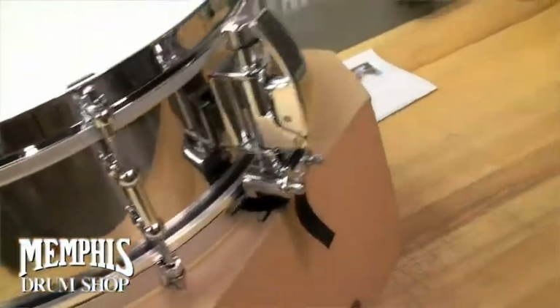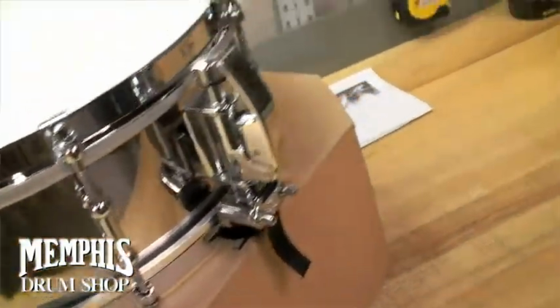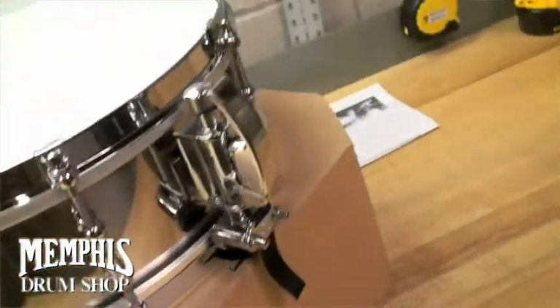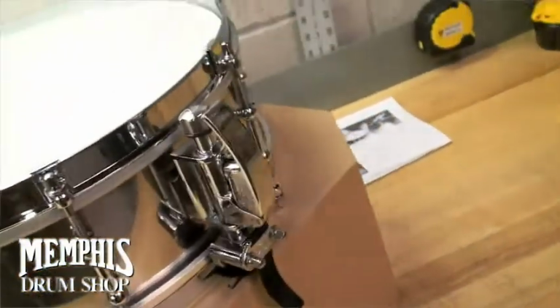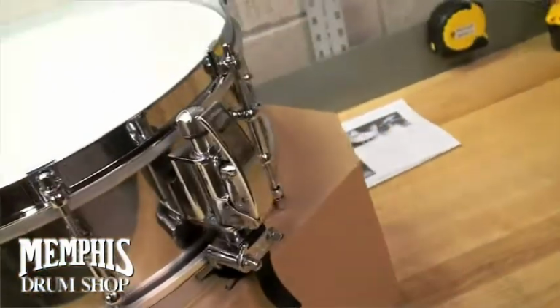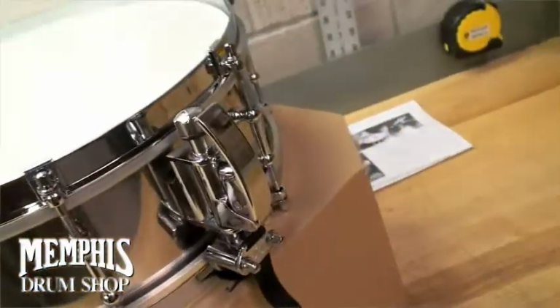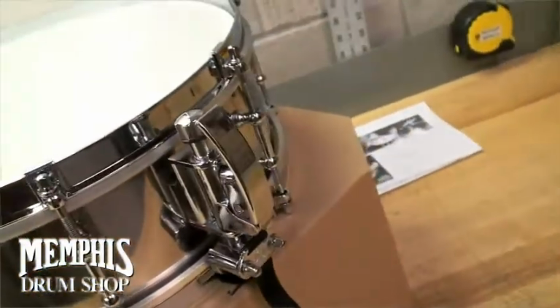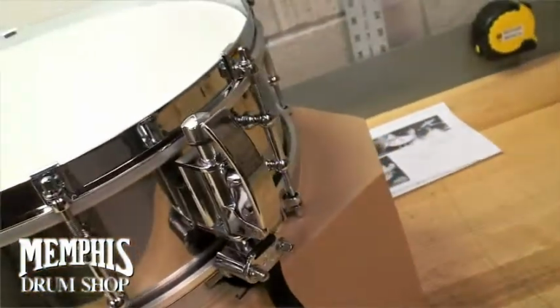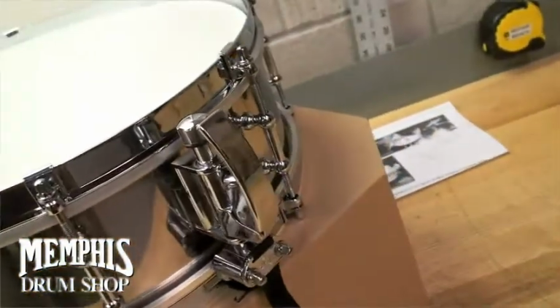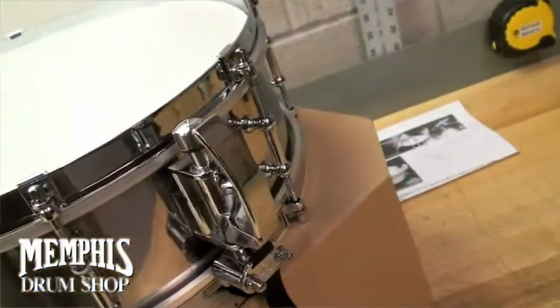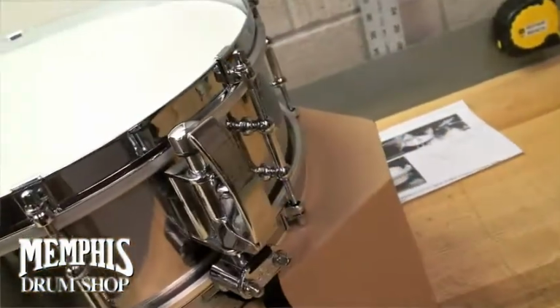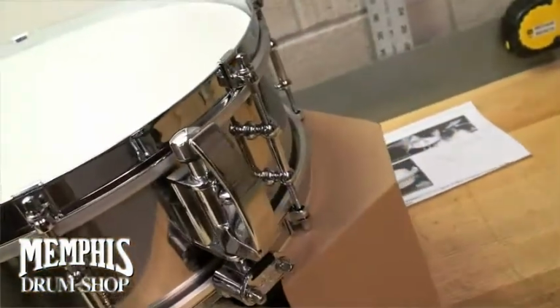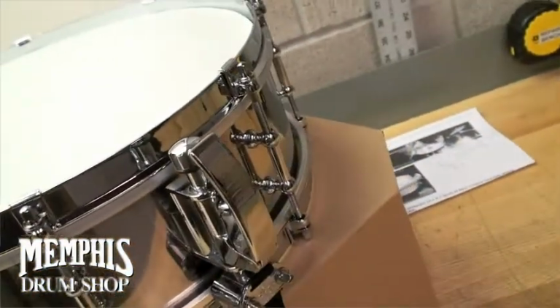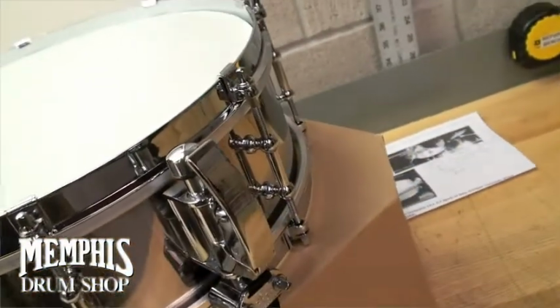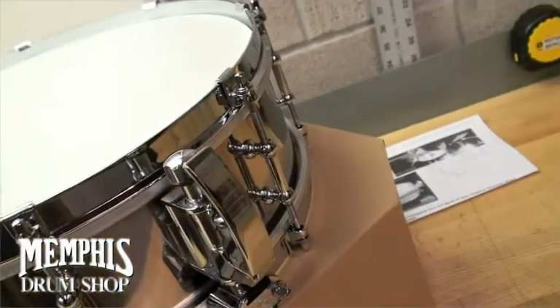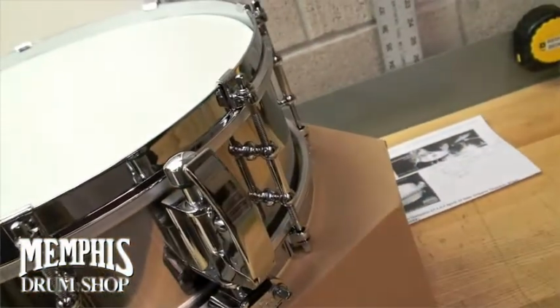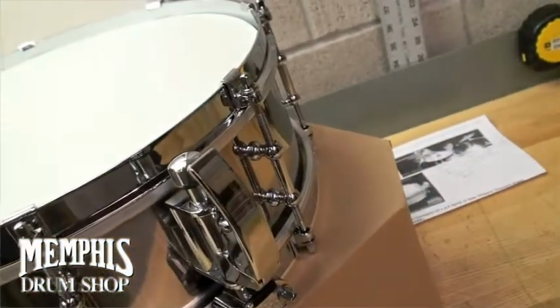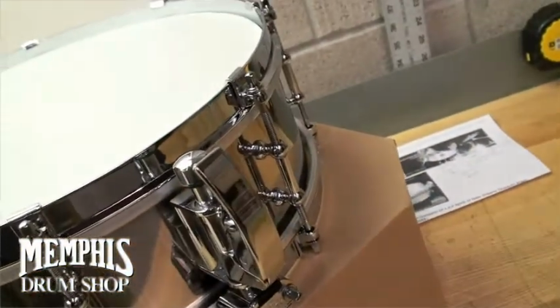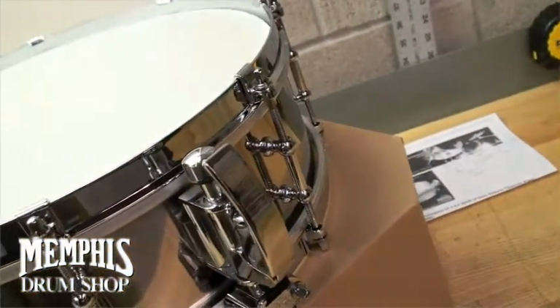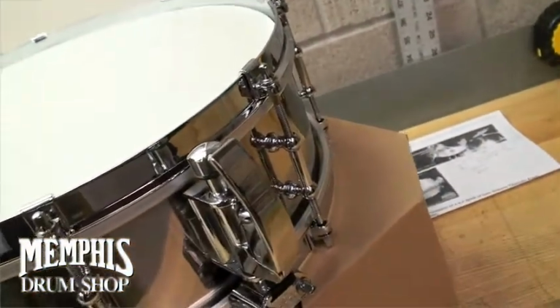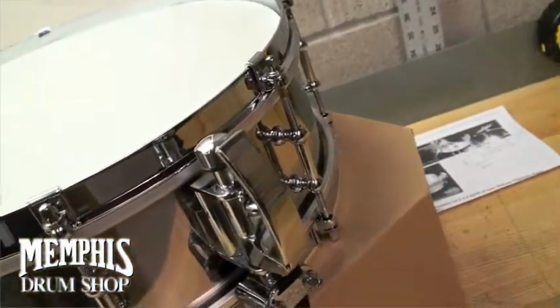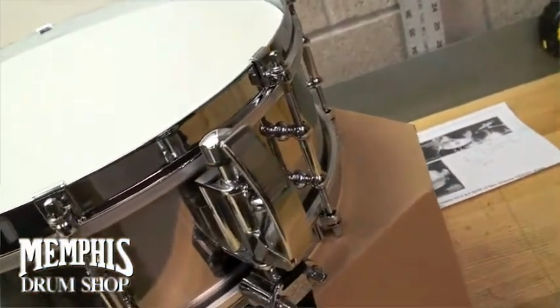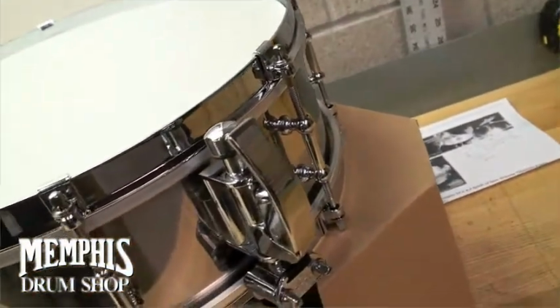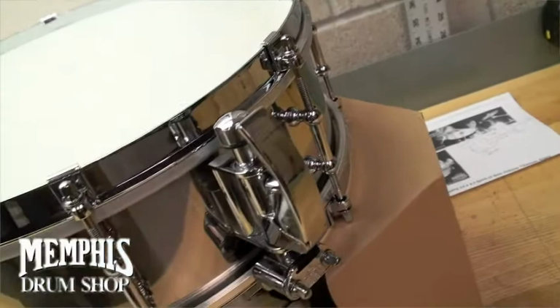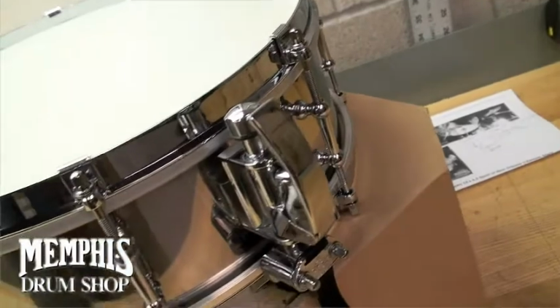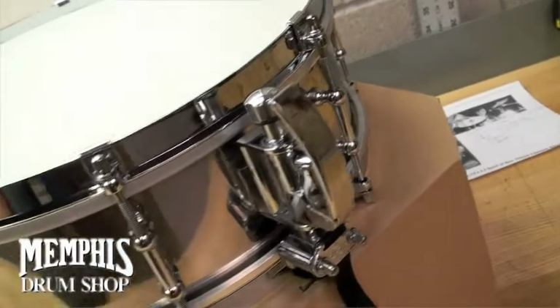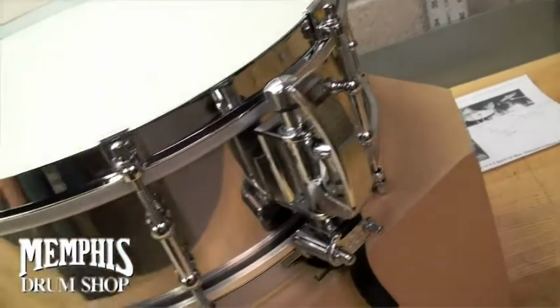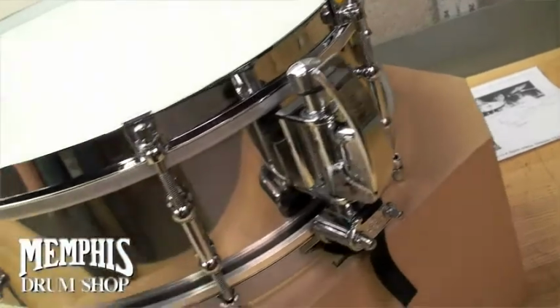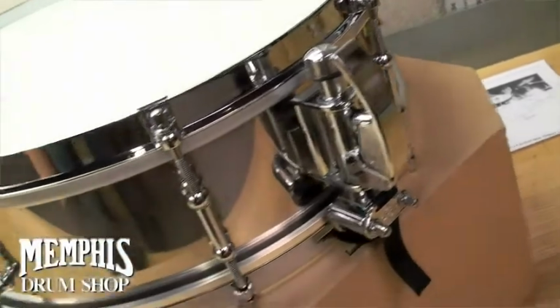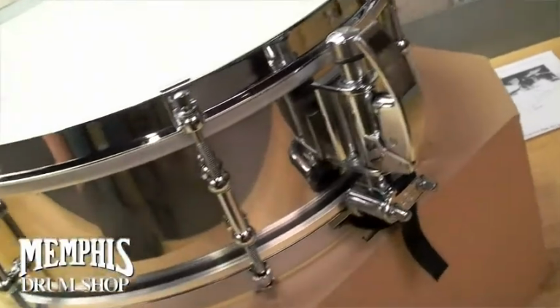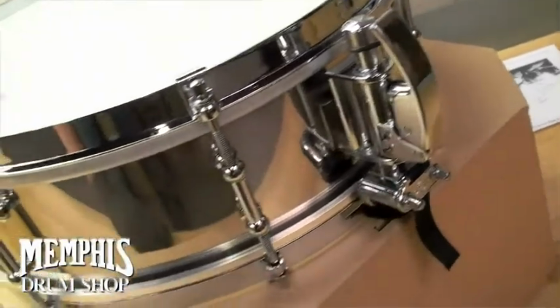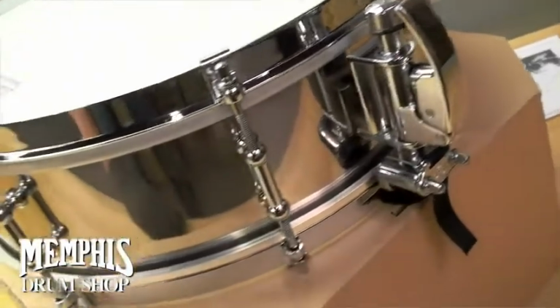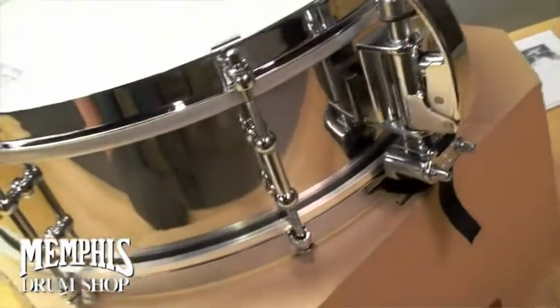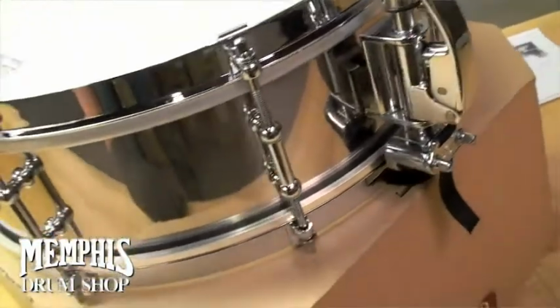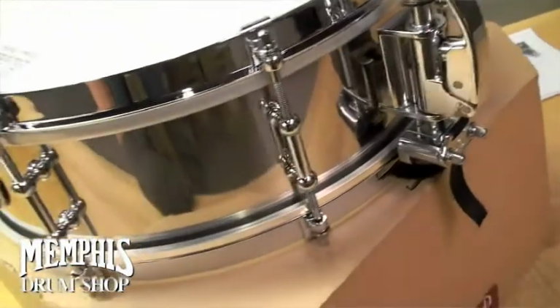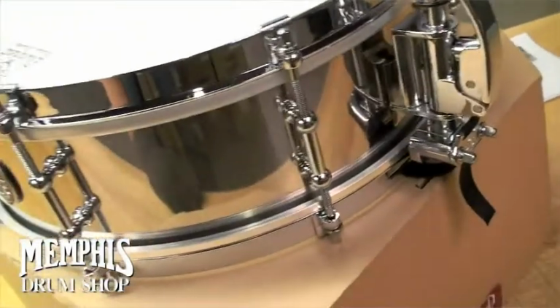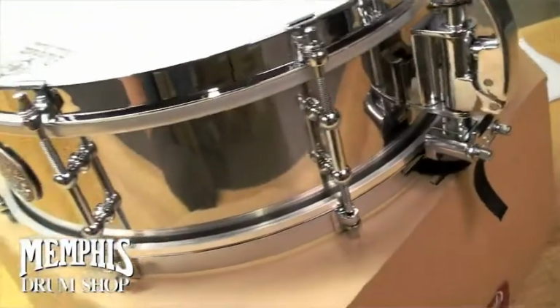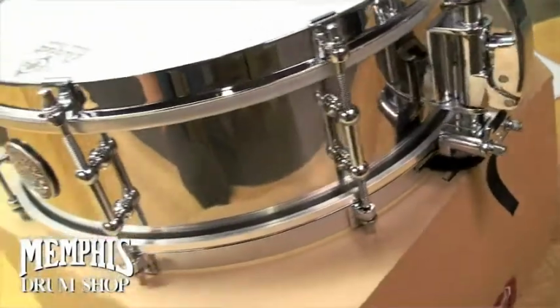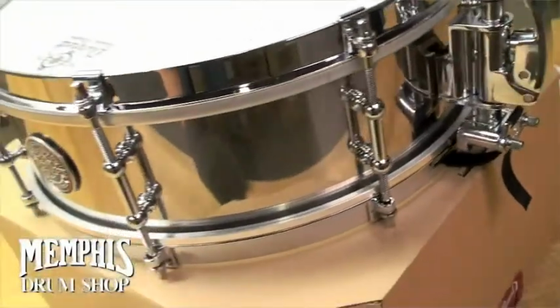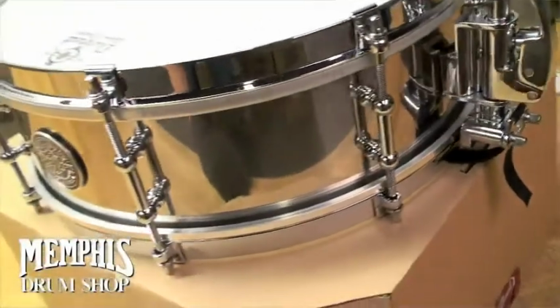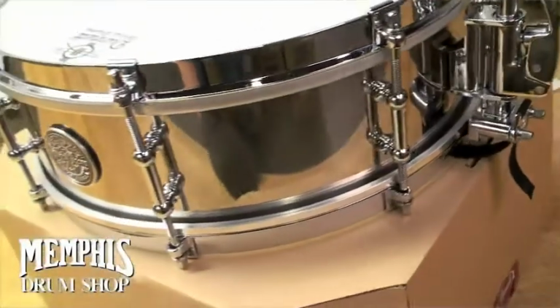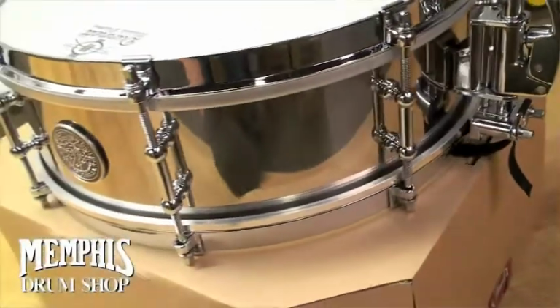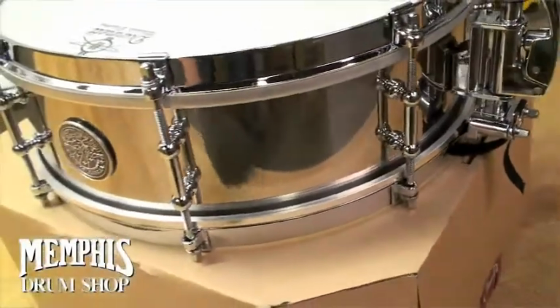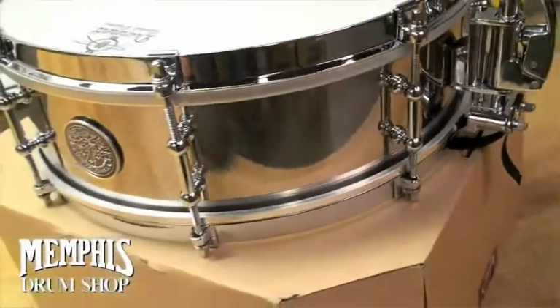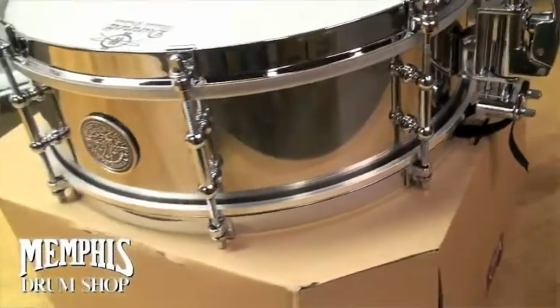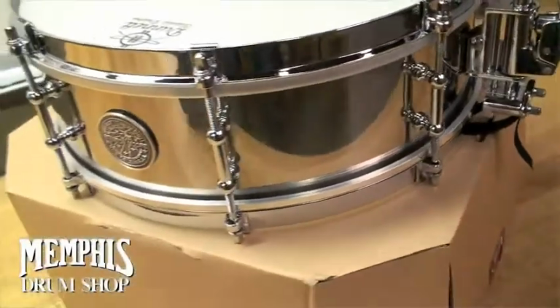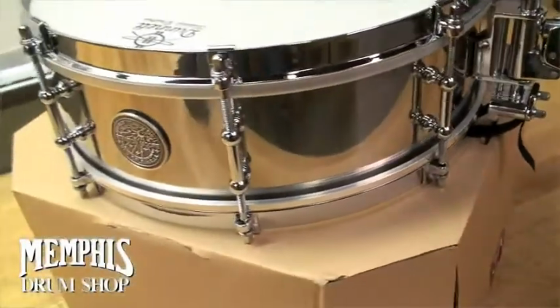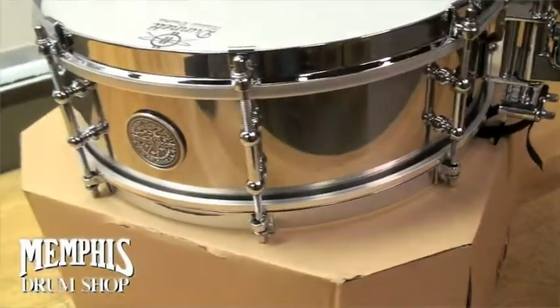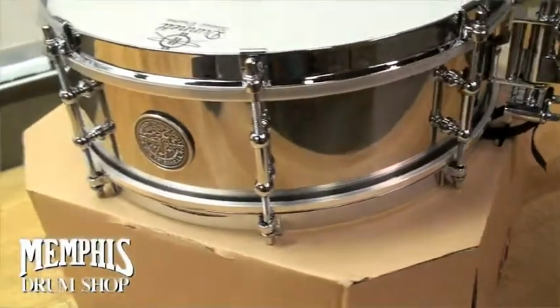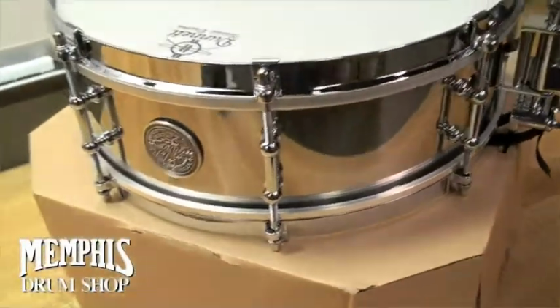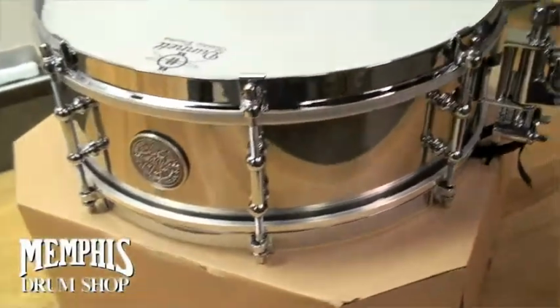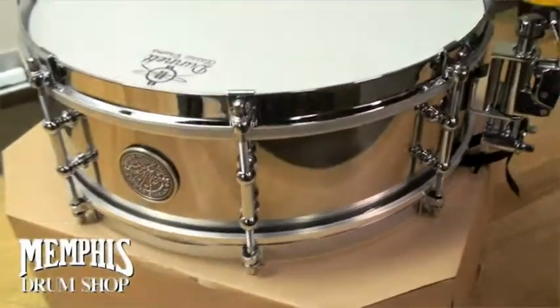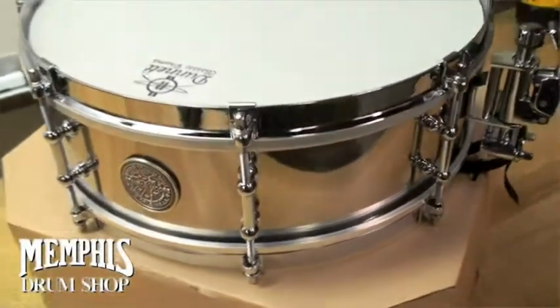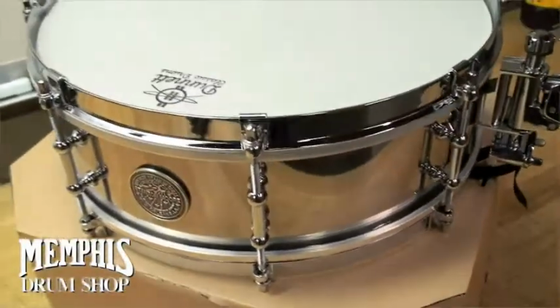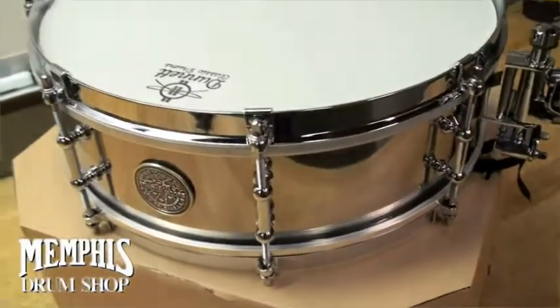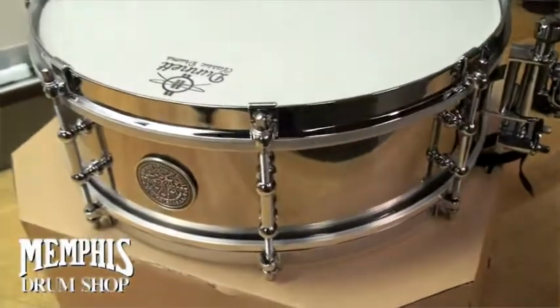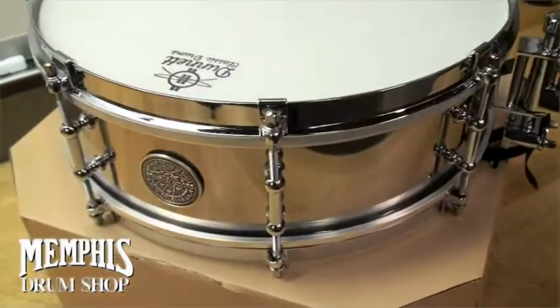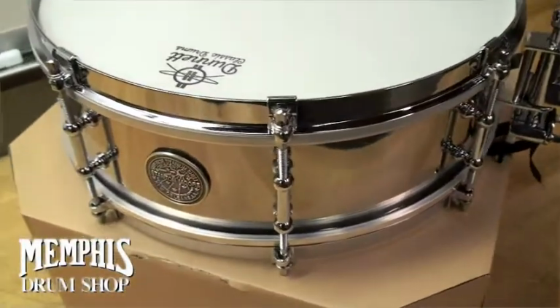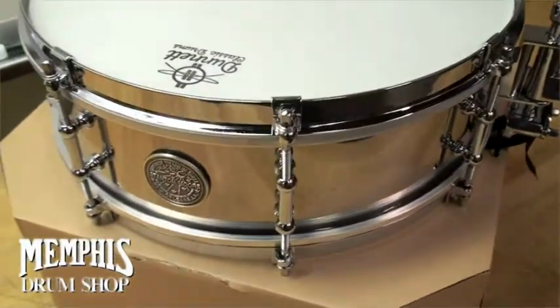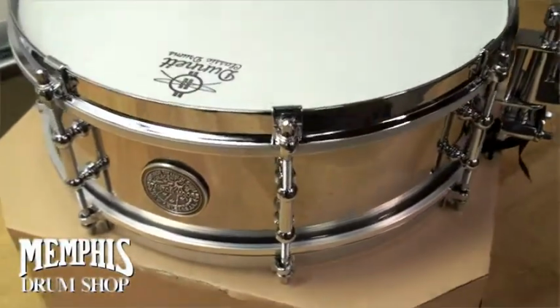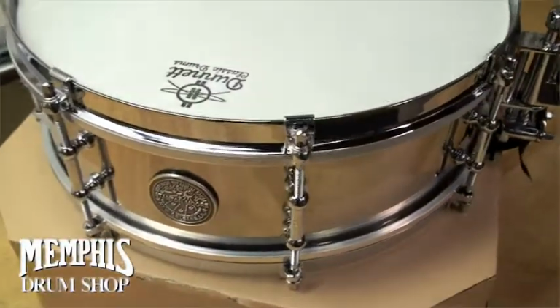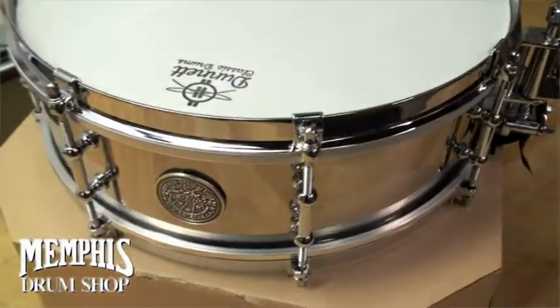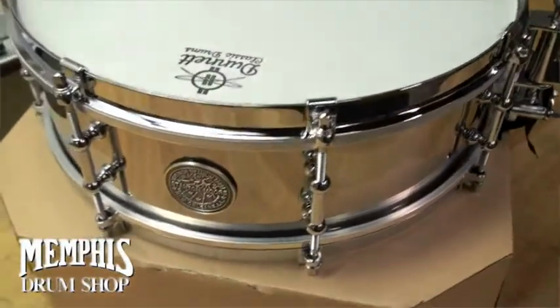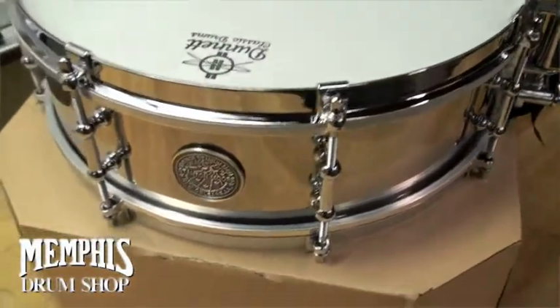Brass tube lugs, R2 Dunnett Throw Off, and a Dunnett Hypervent system.